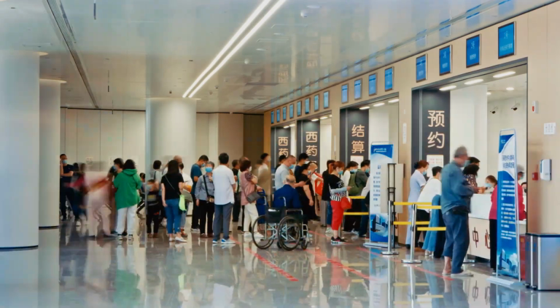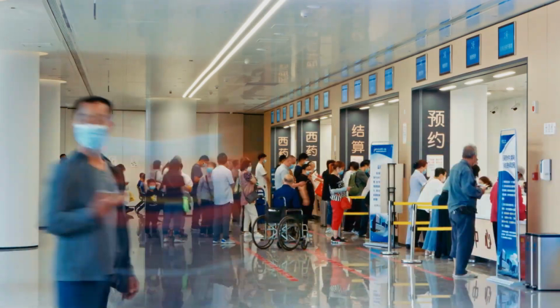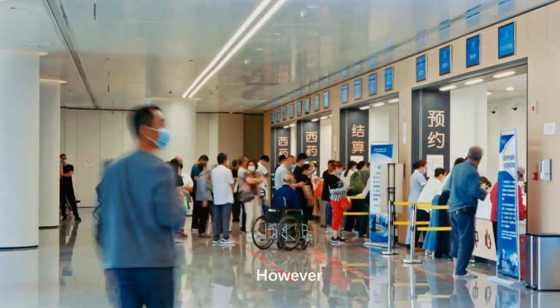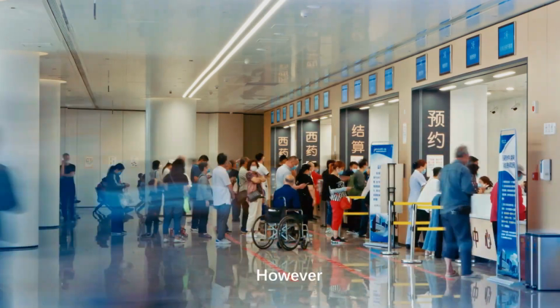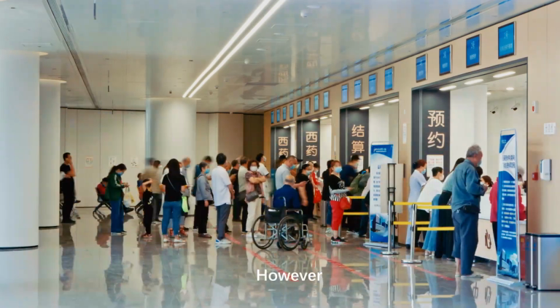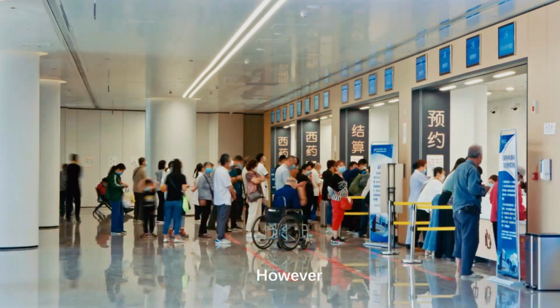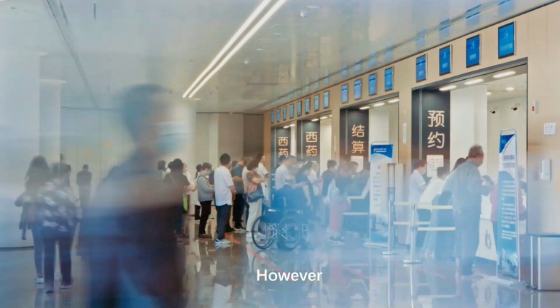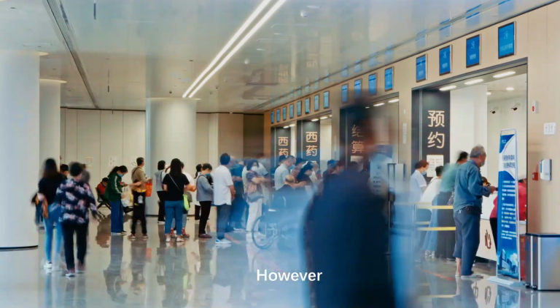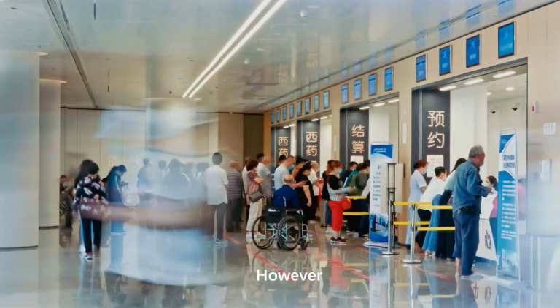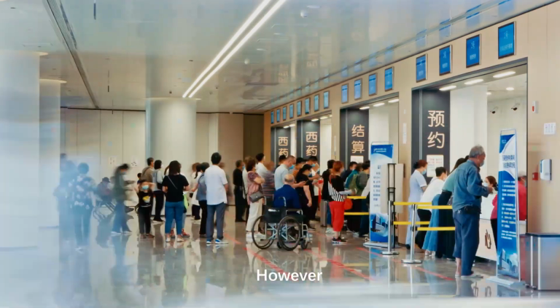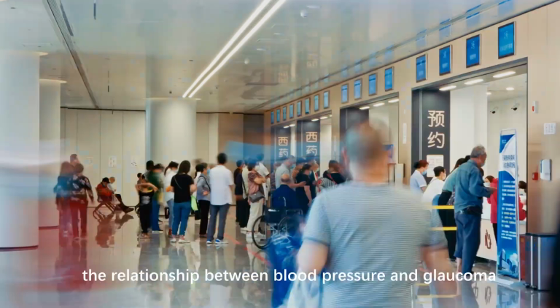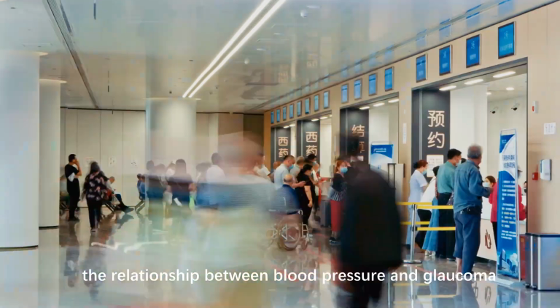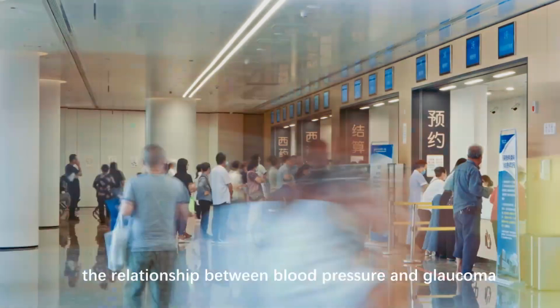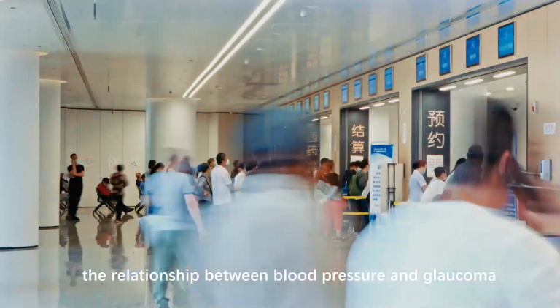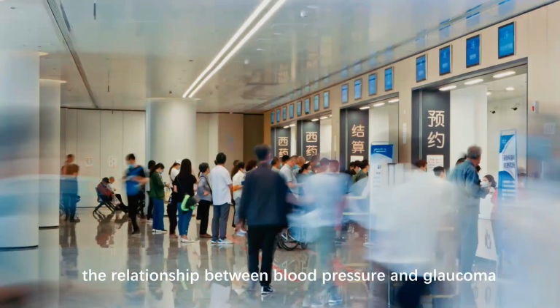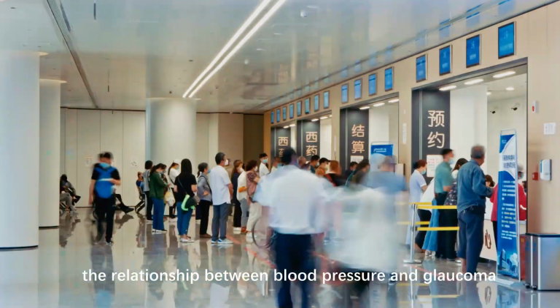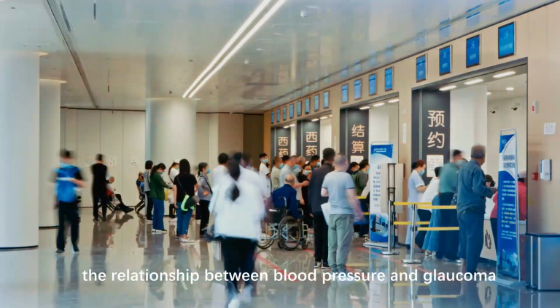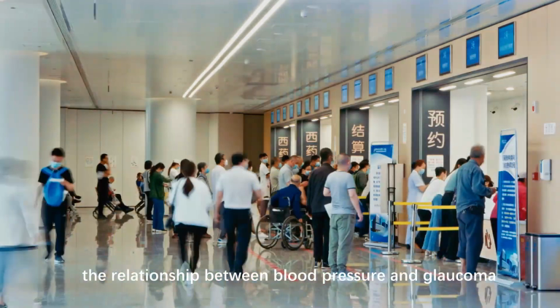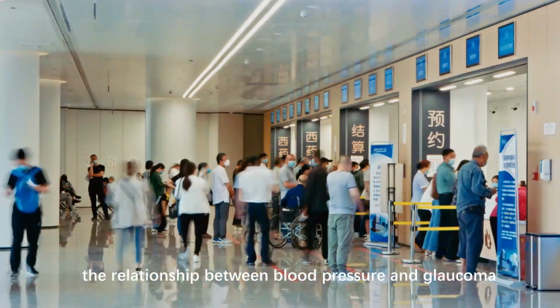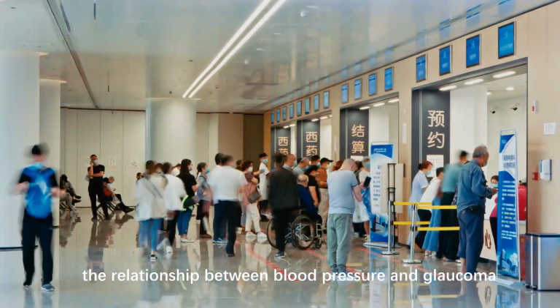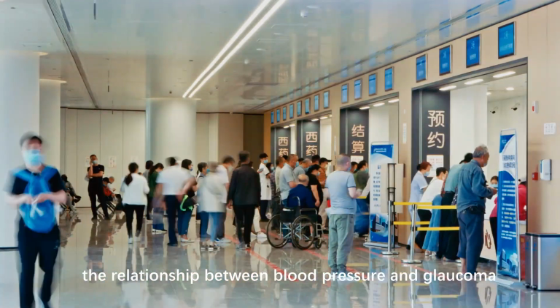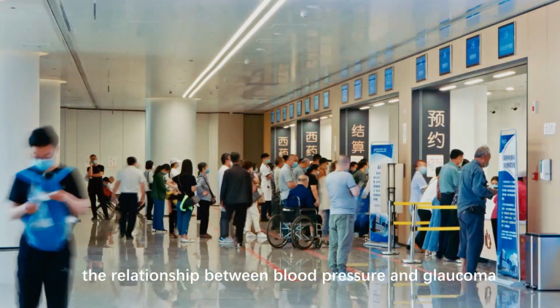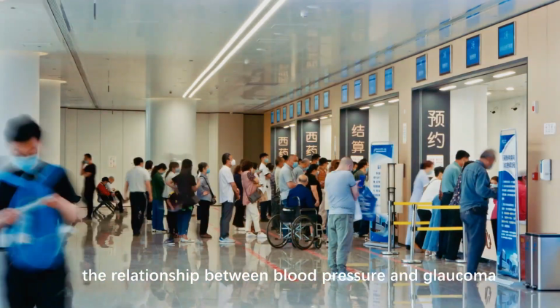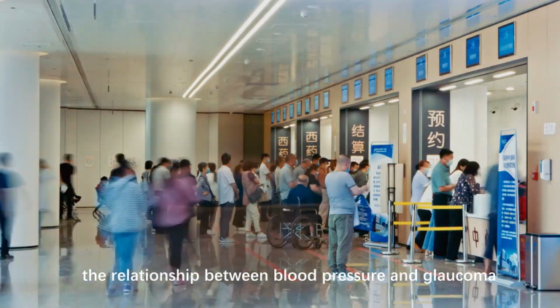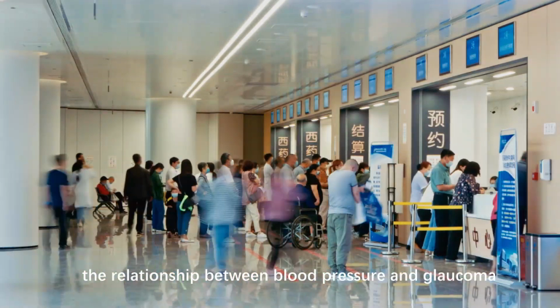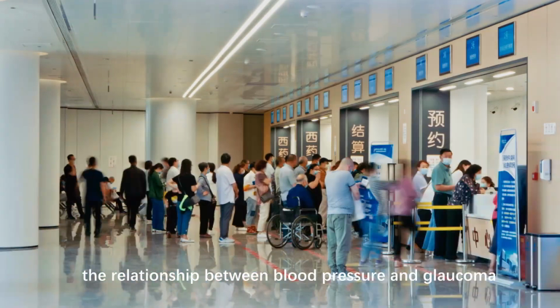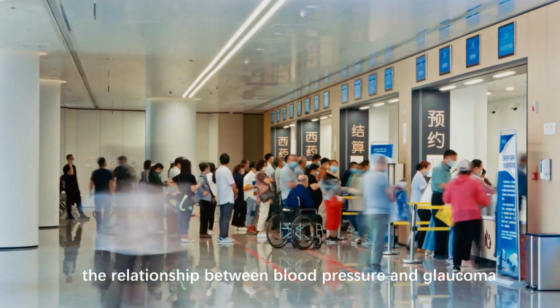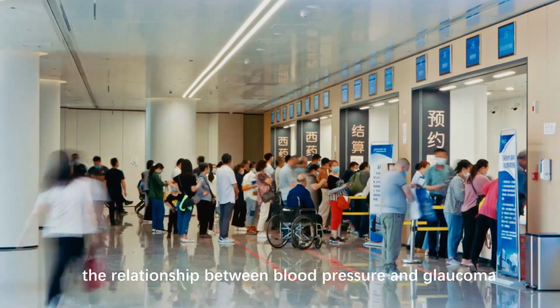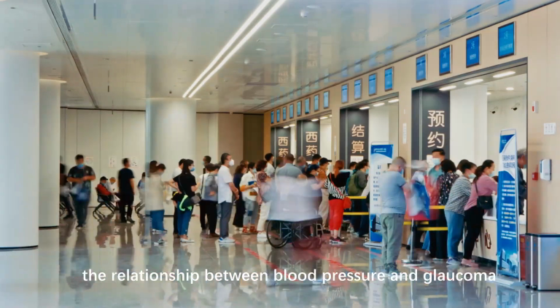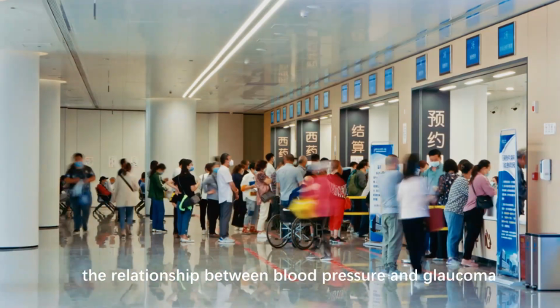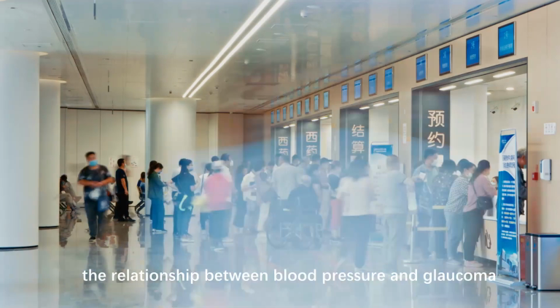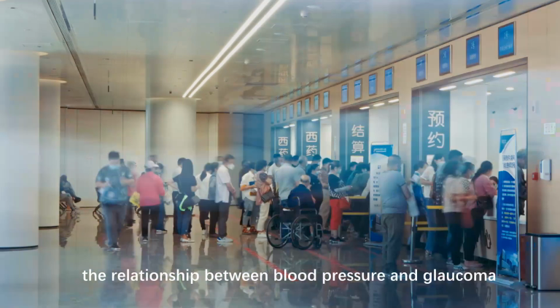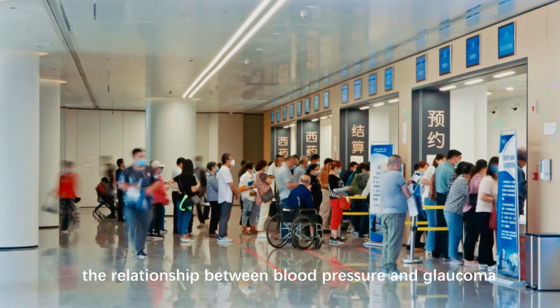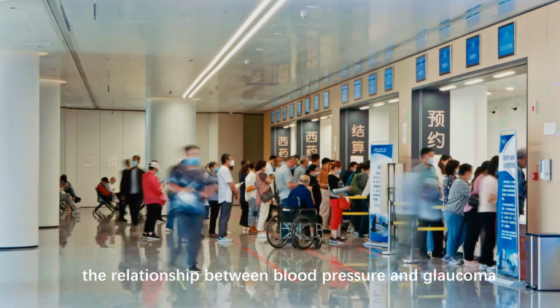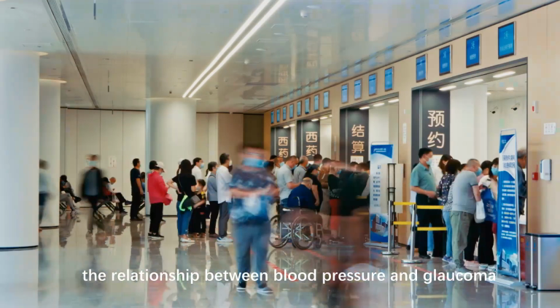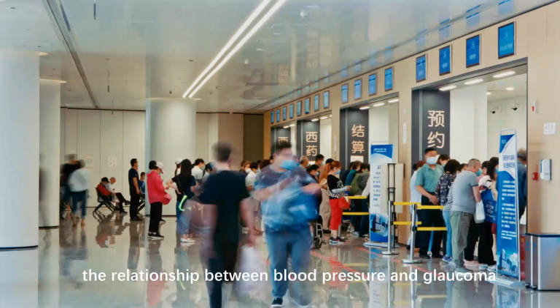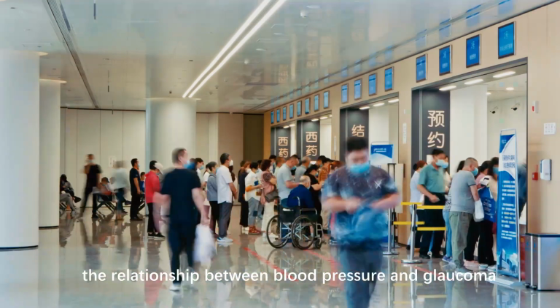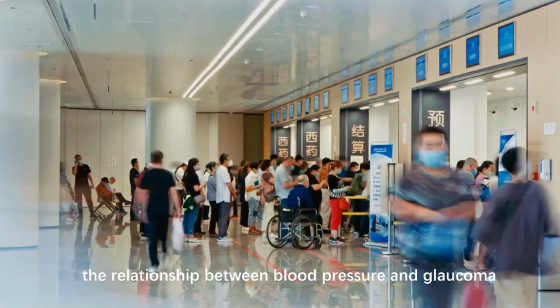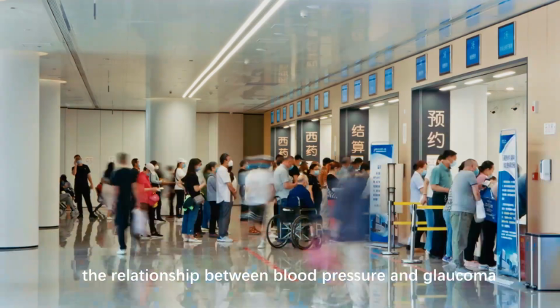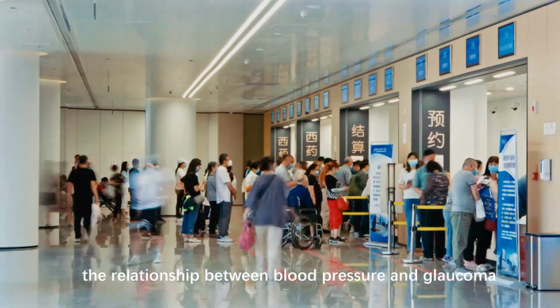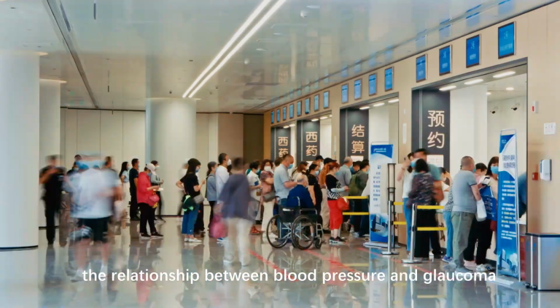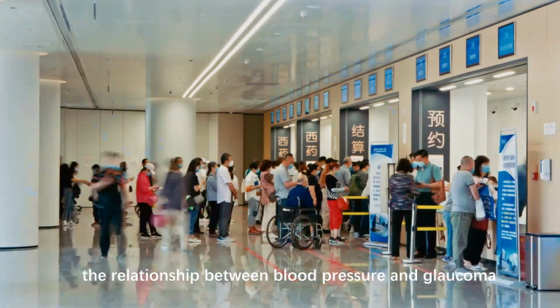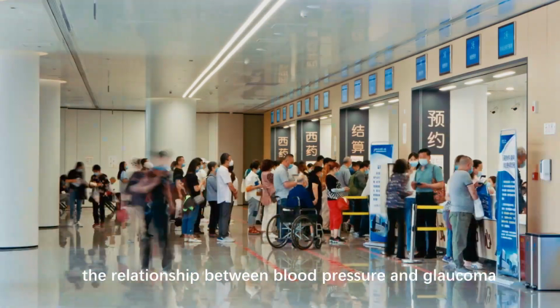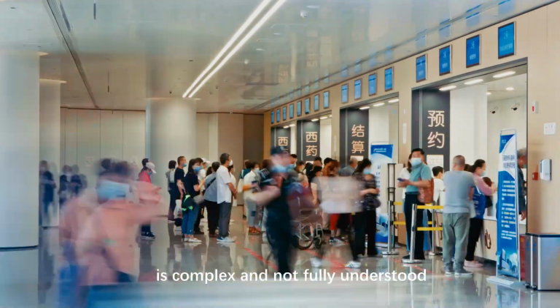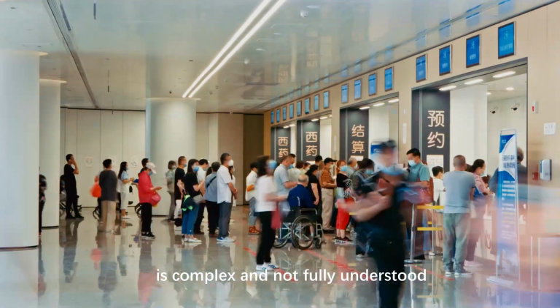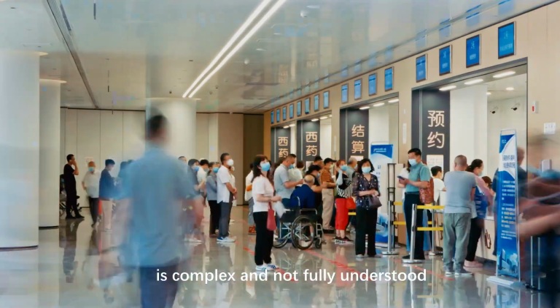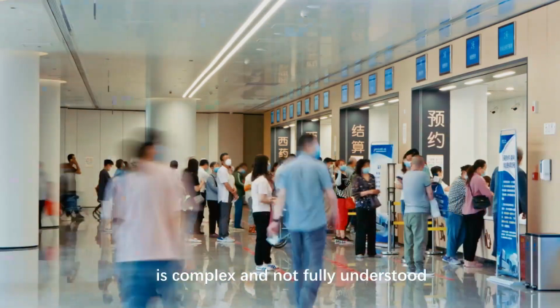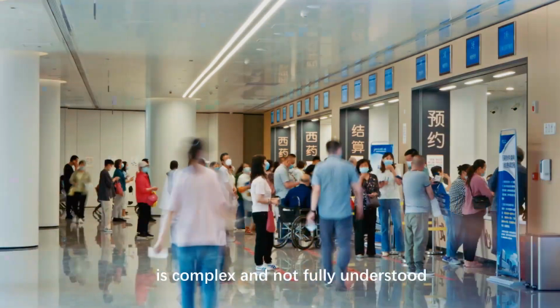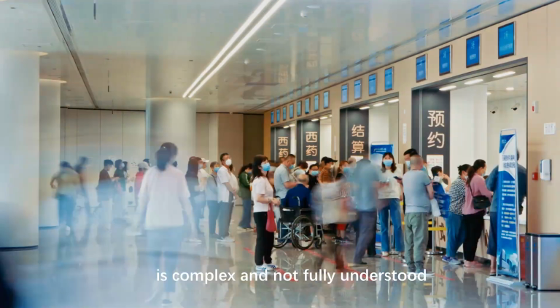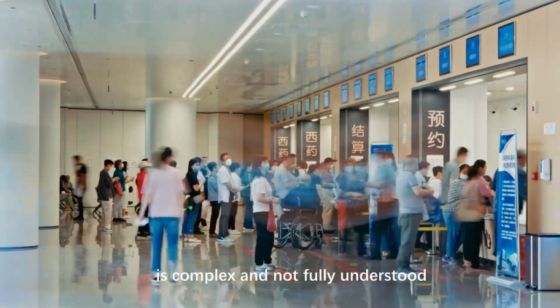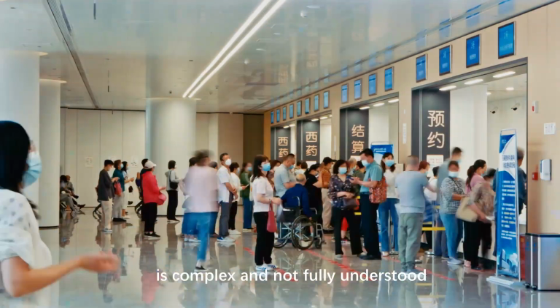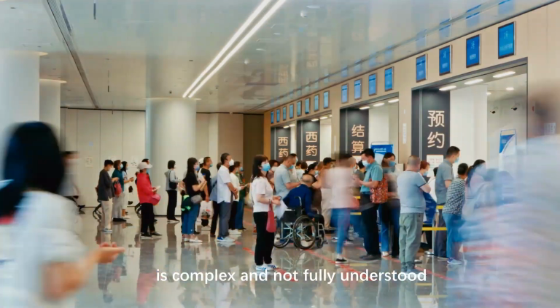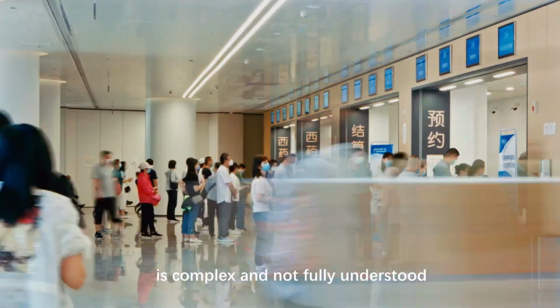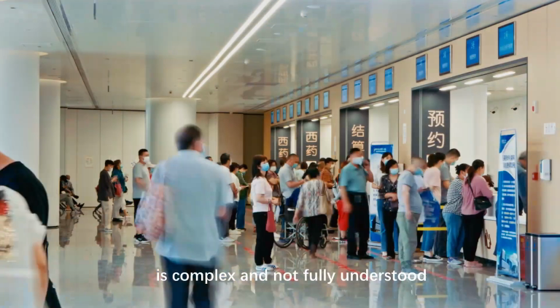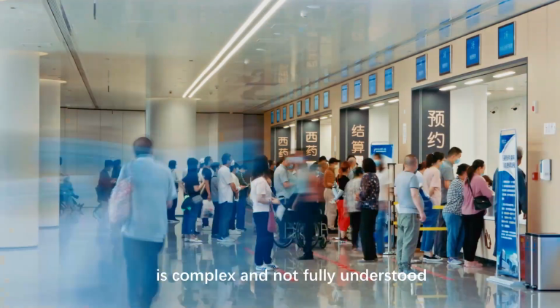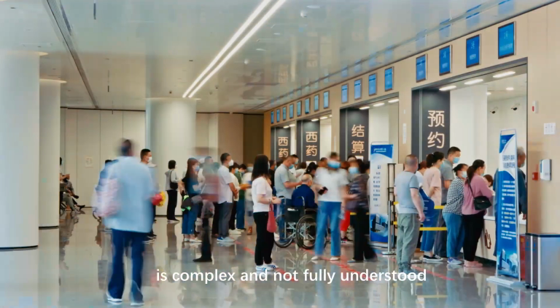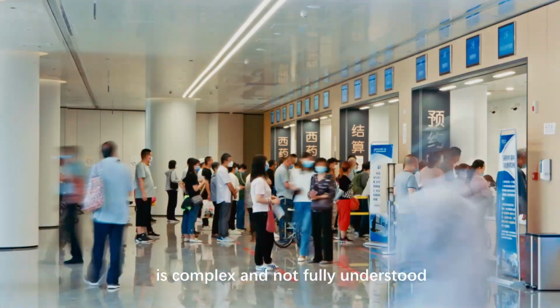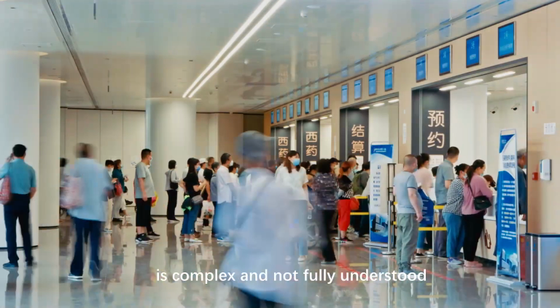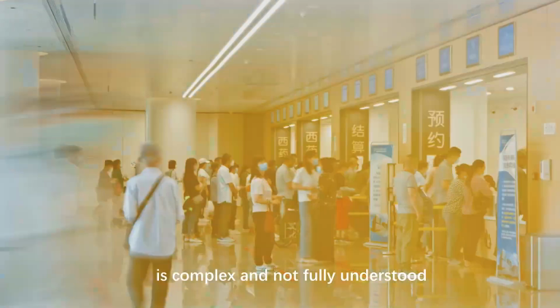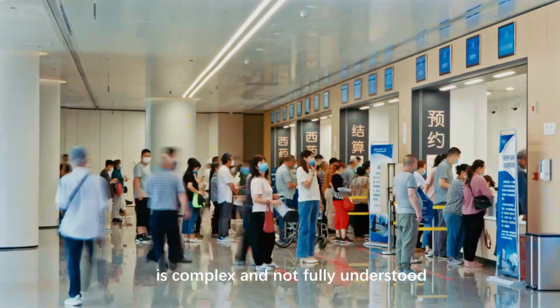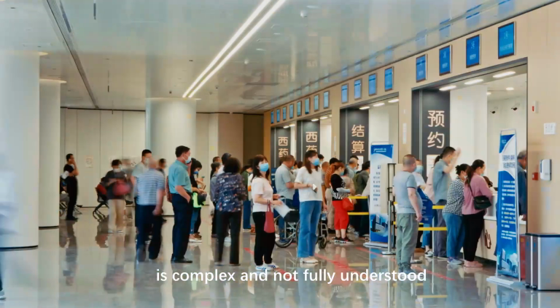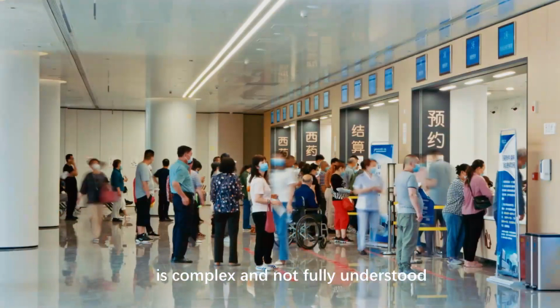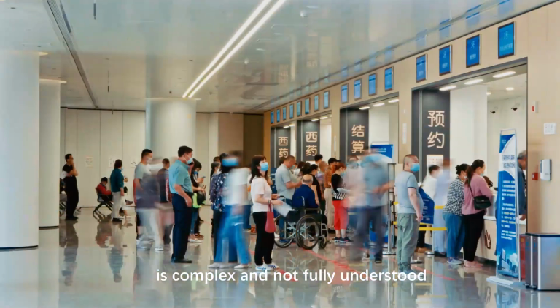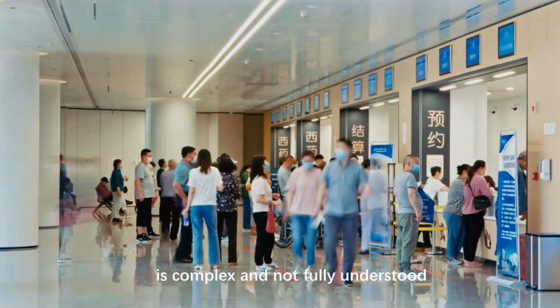However, the relationship between blood pressure and glaucoma is complex and not fully understood.